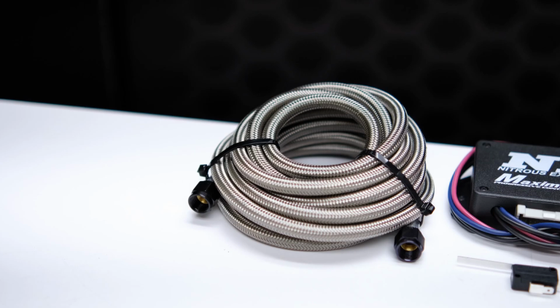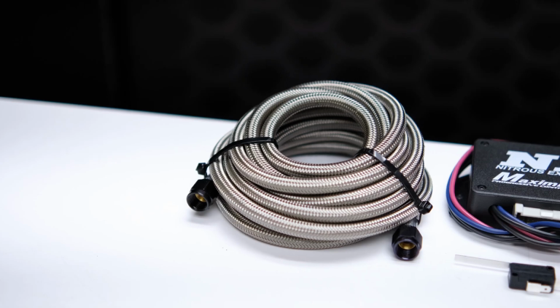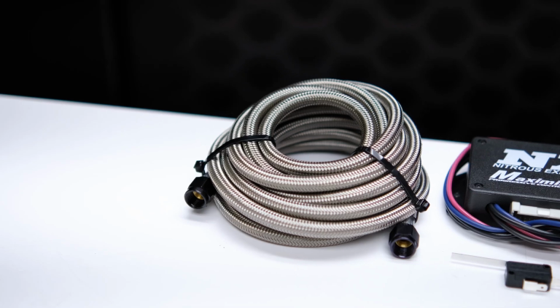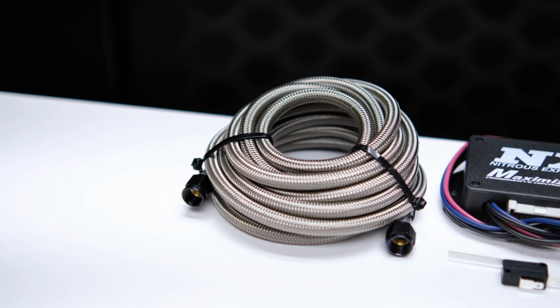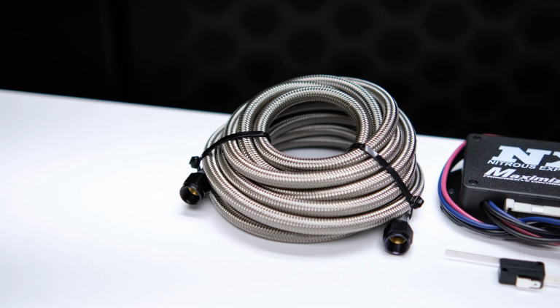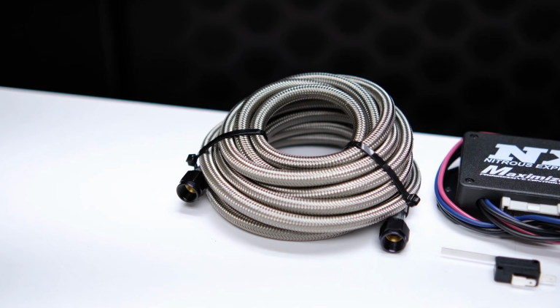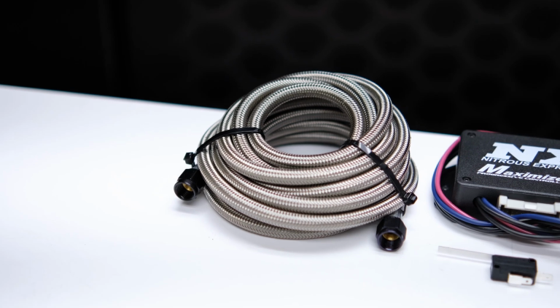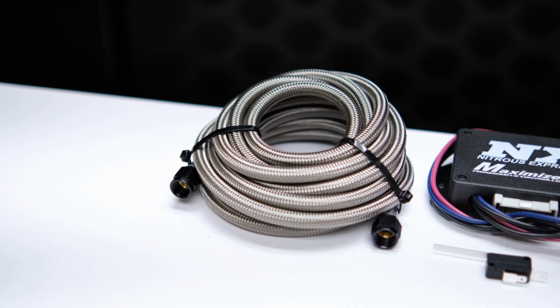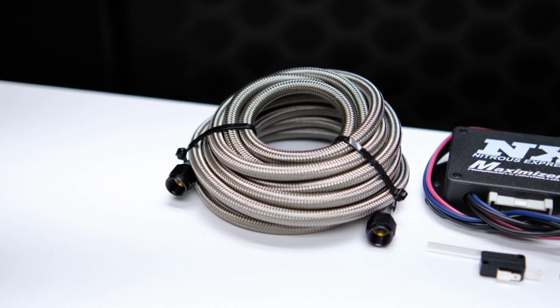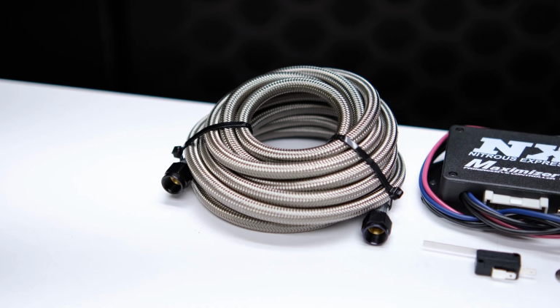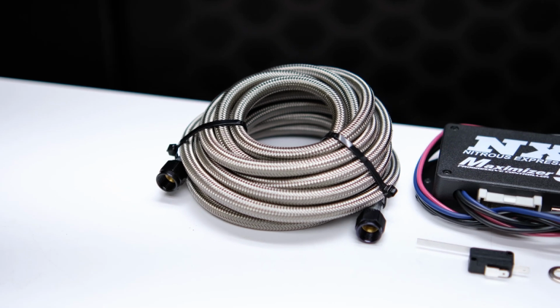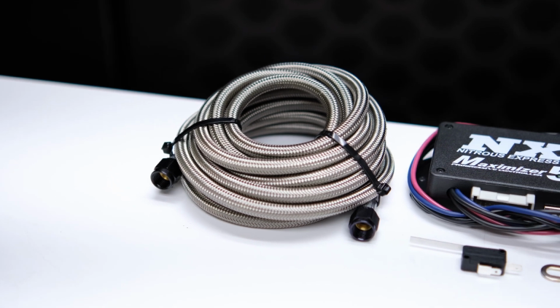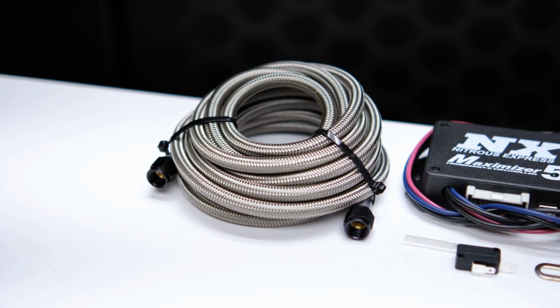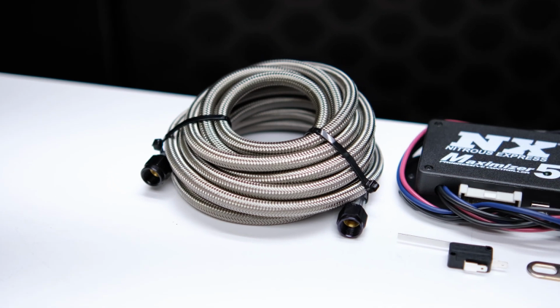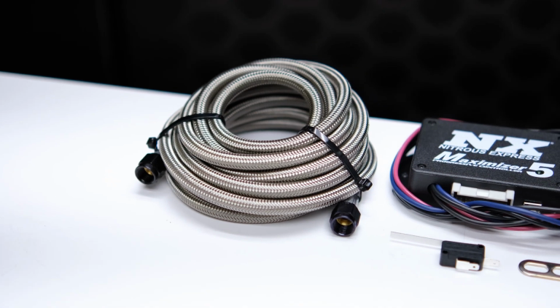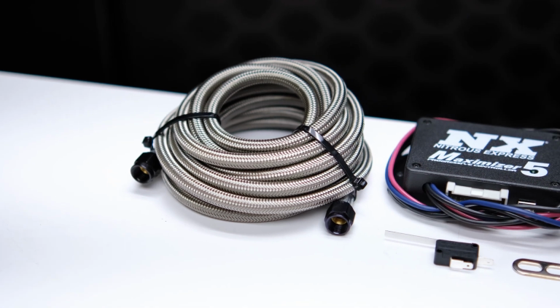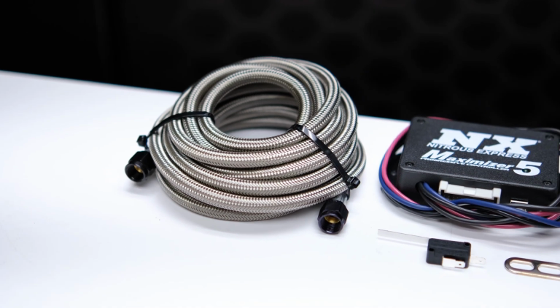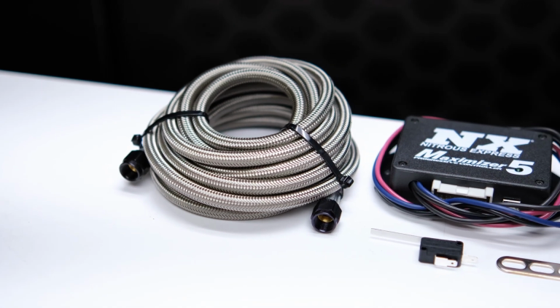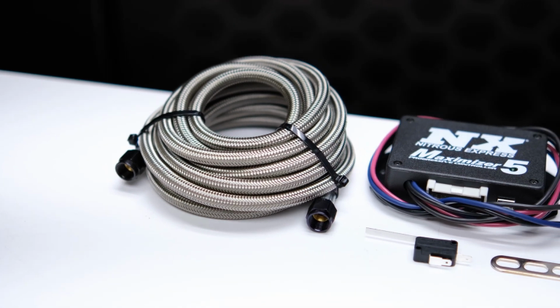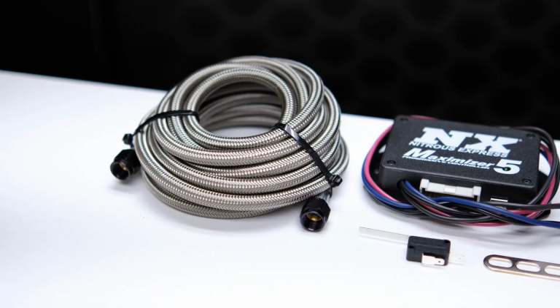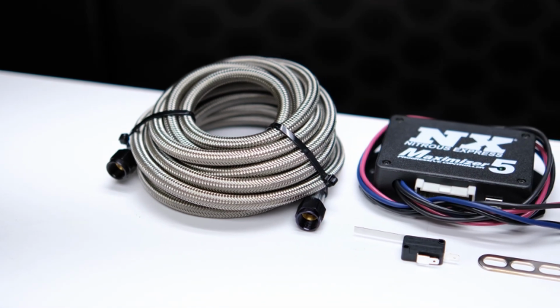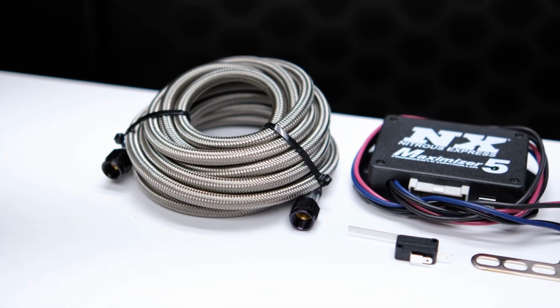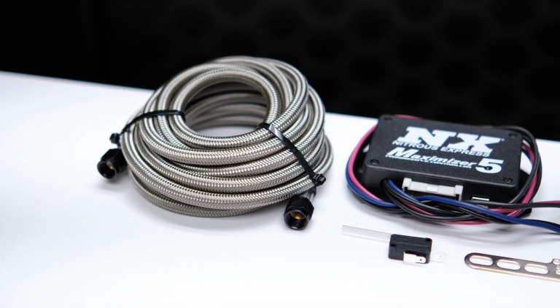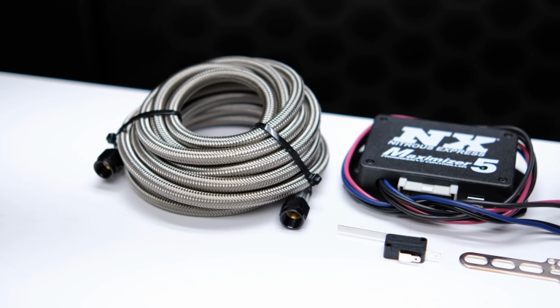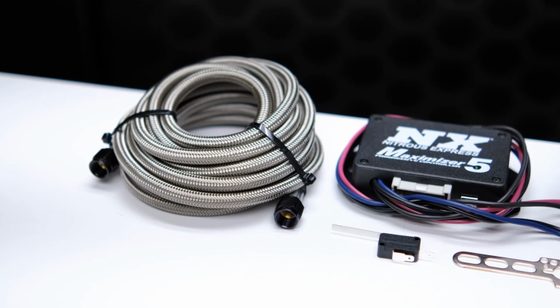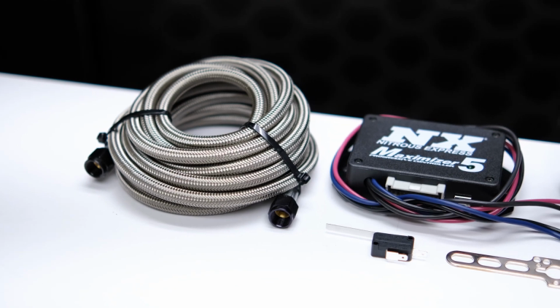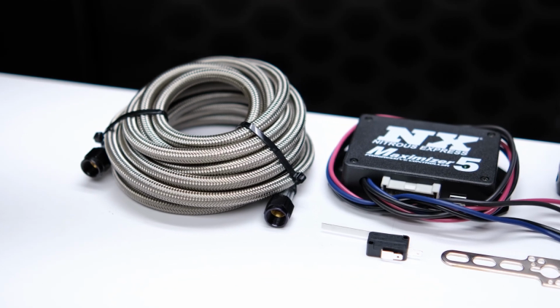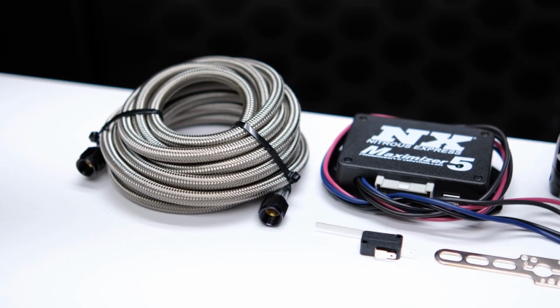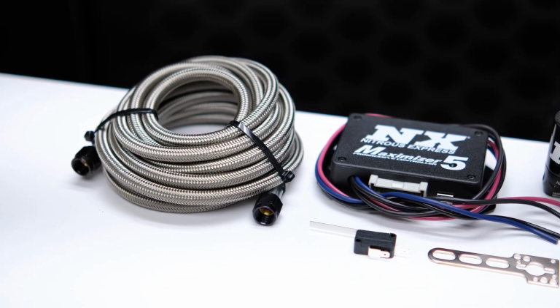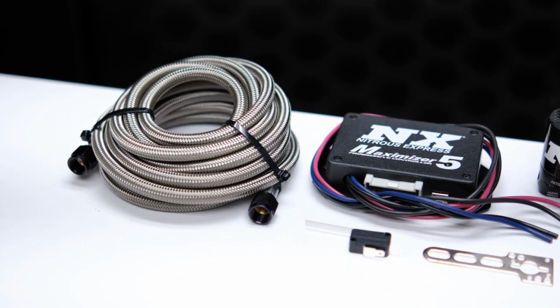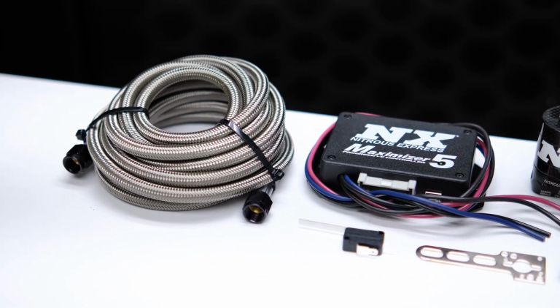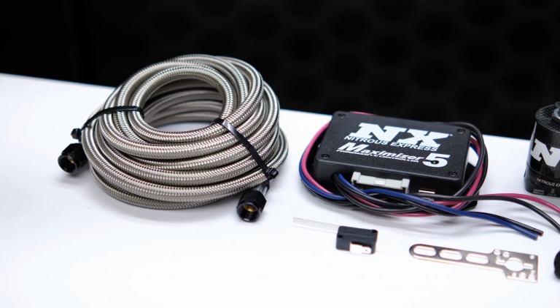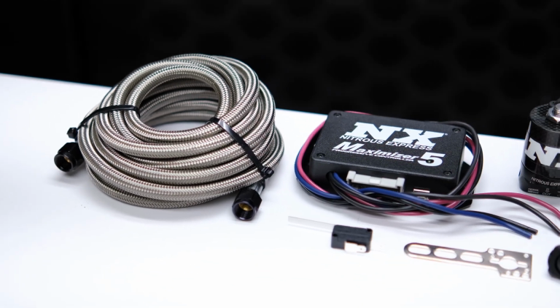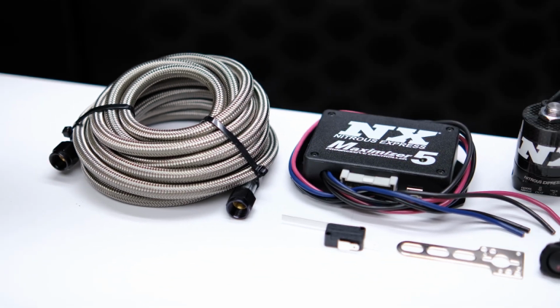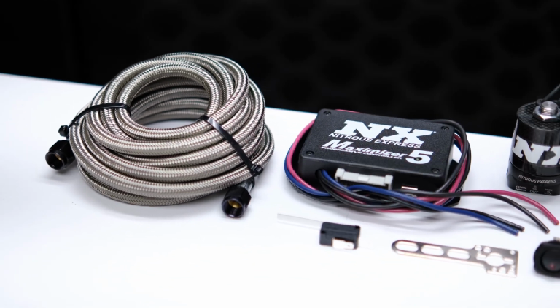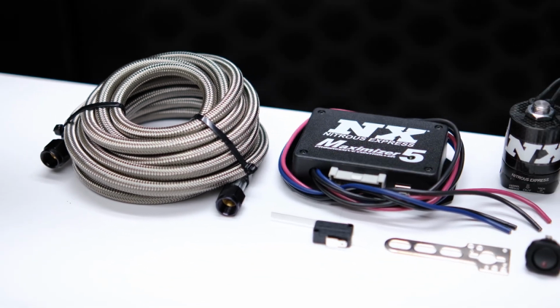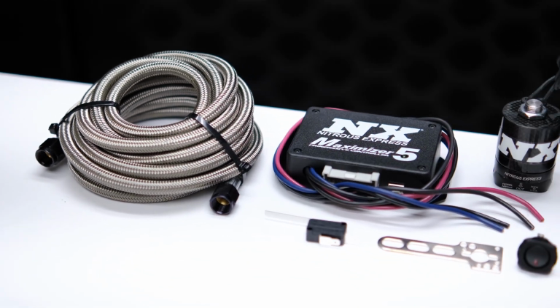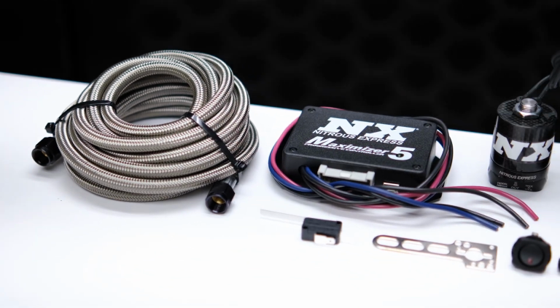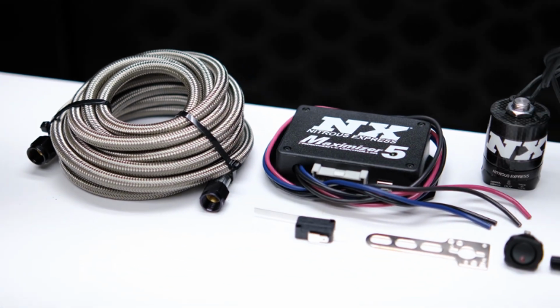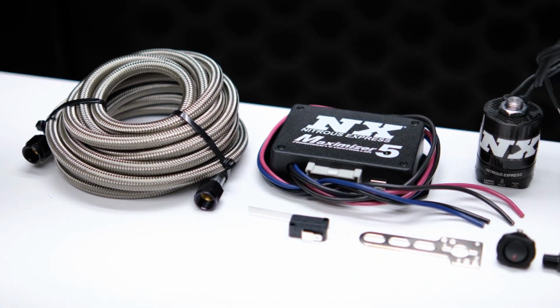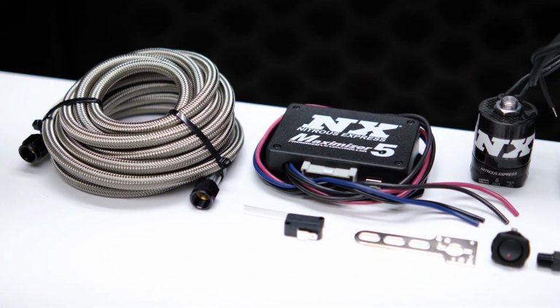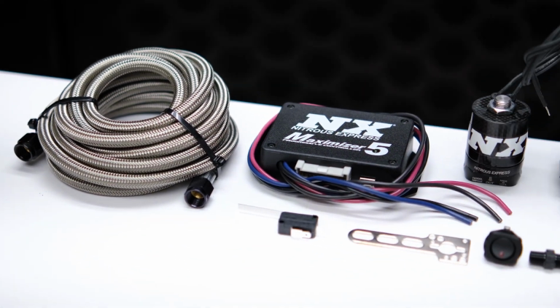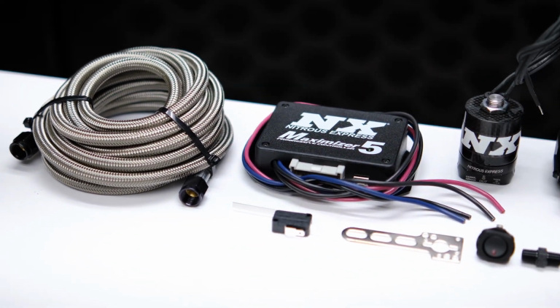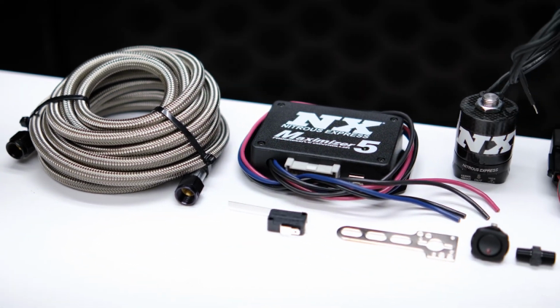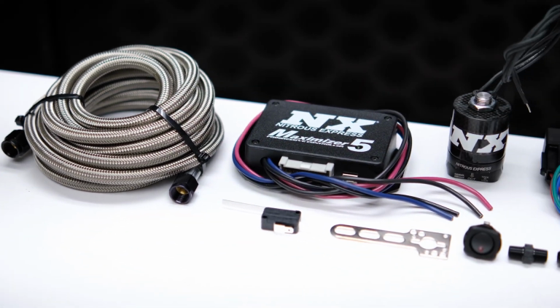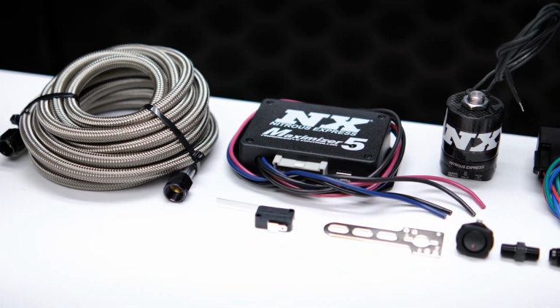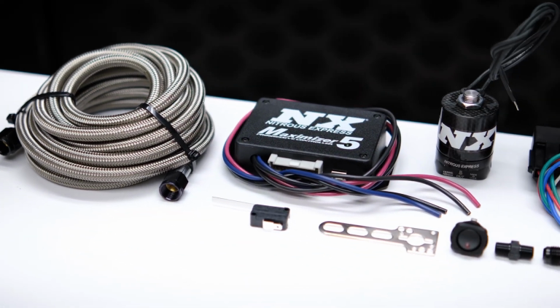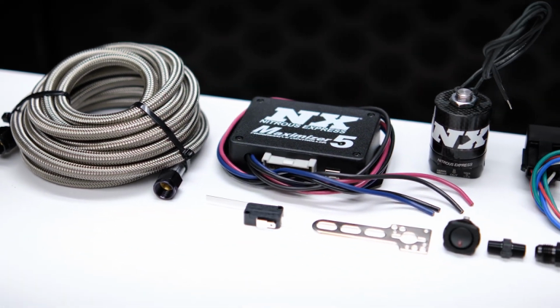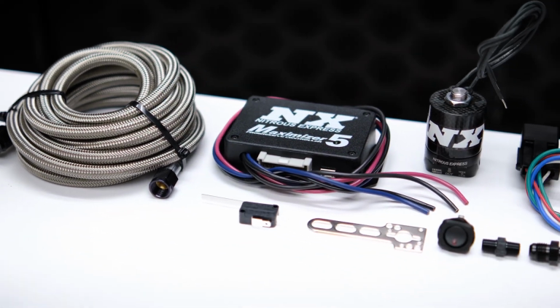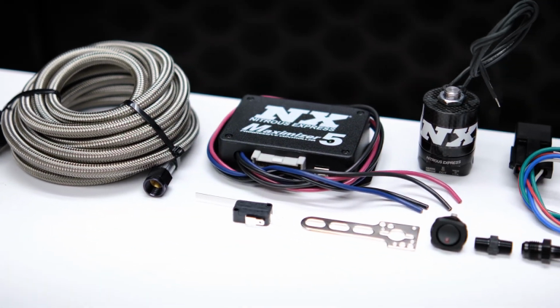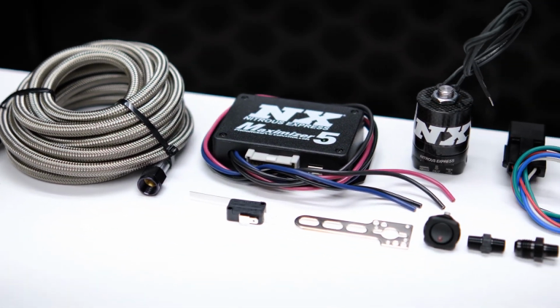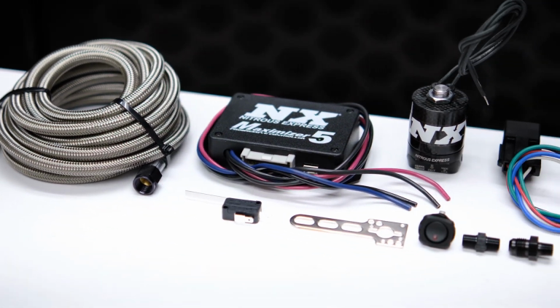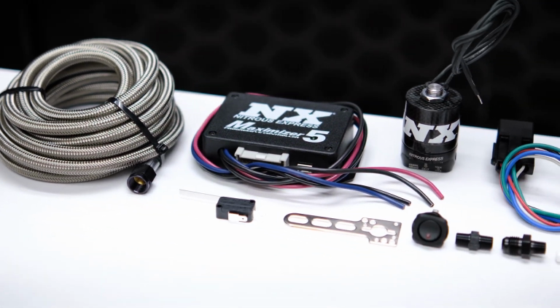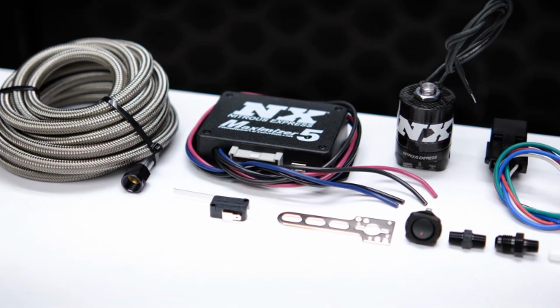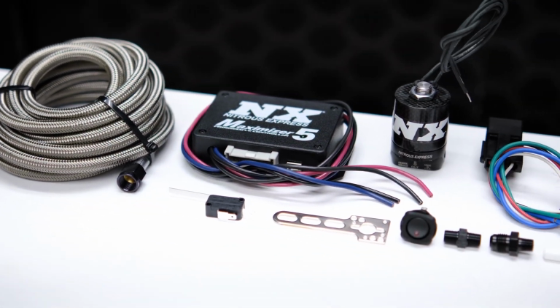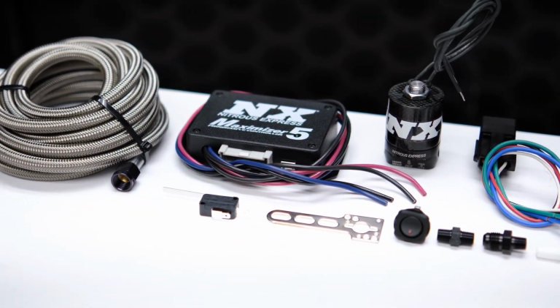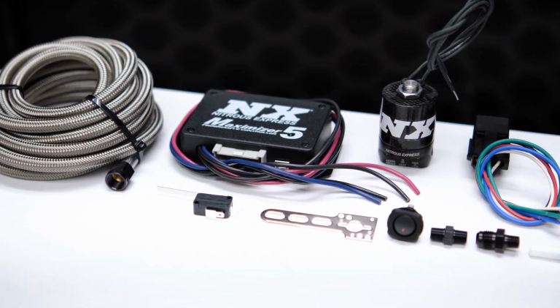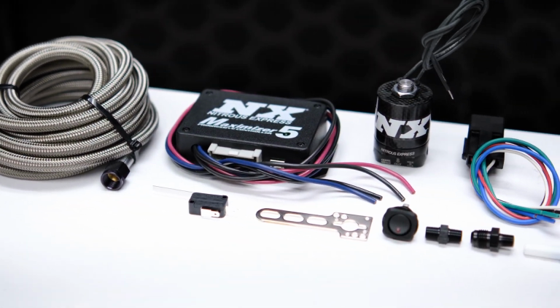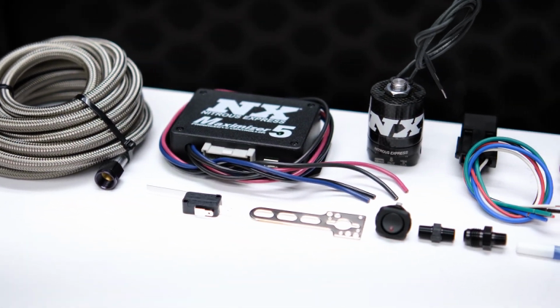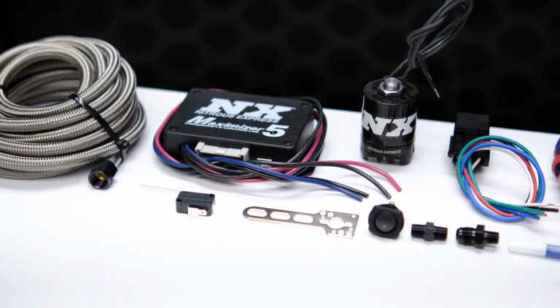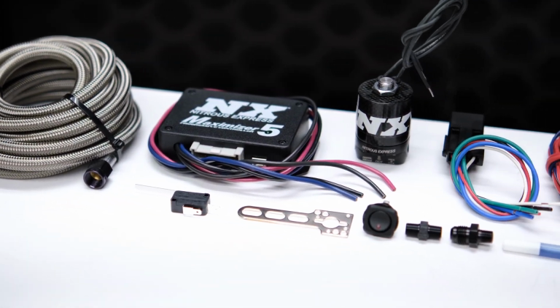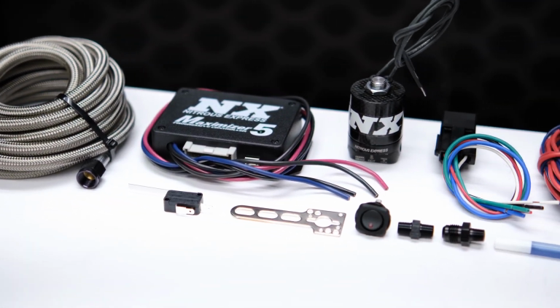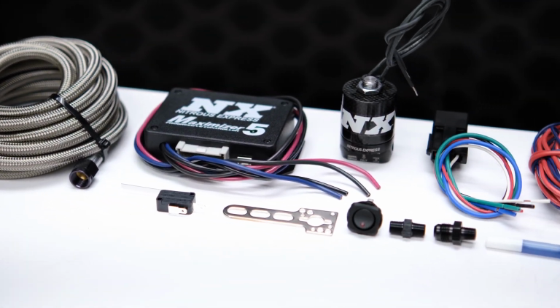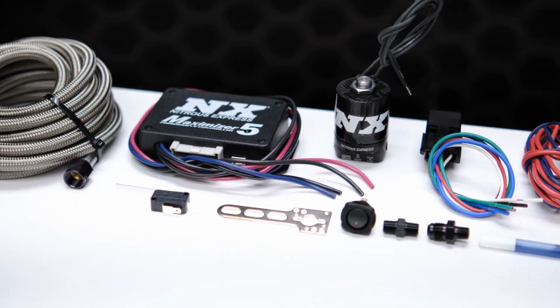This is the NXD1000, a universal diesel nitrous system that is capable of giving you an additional 250 rear wheel horsepower.